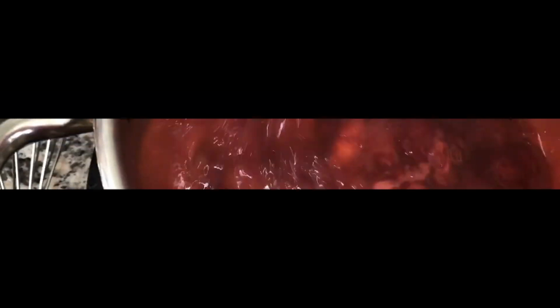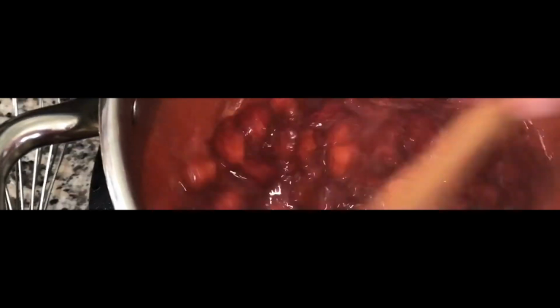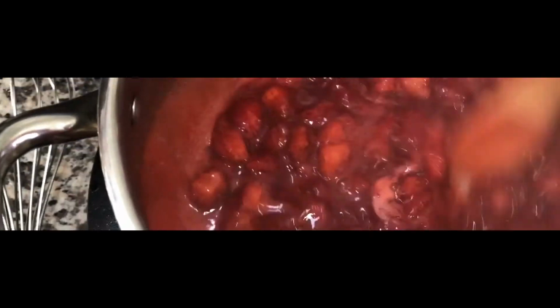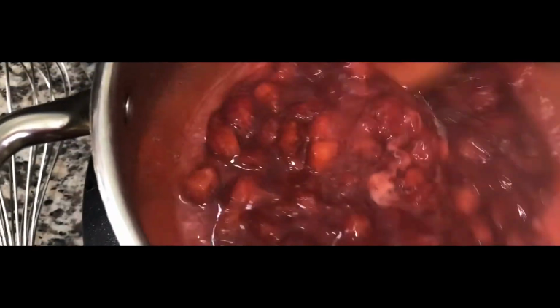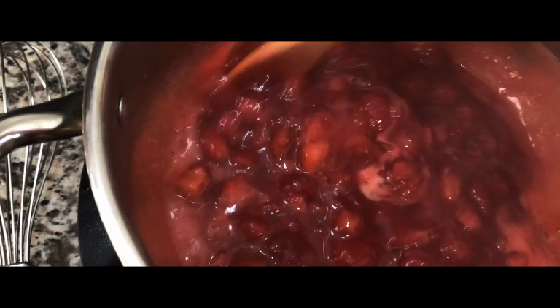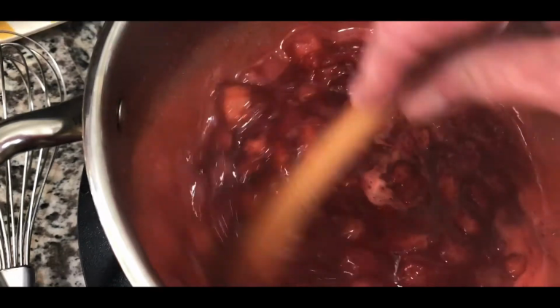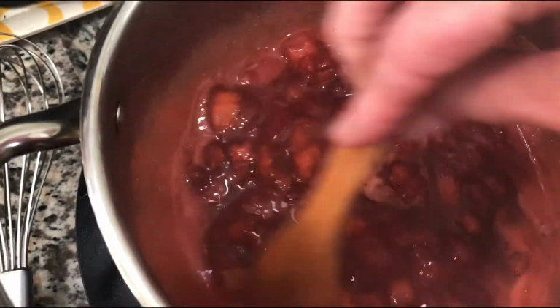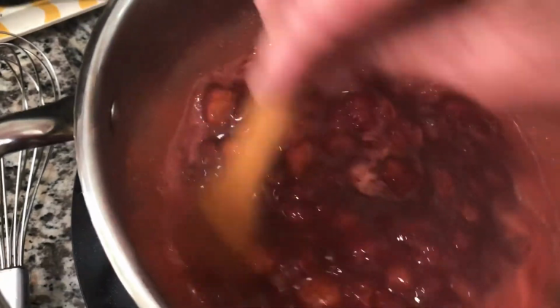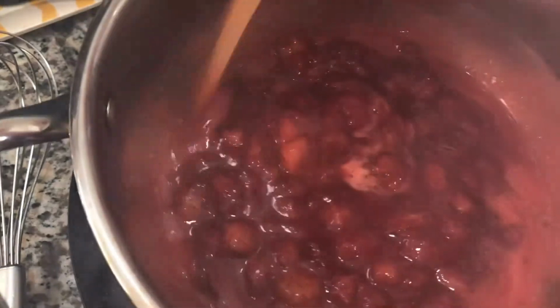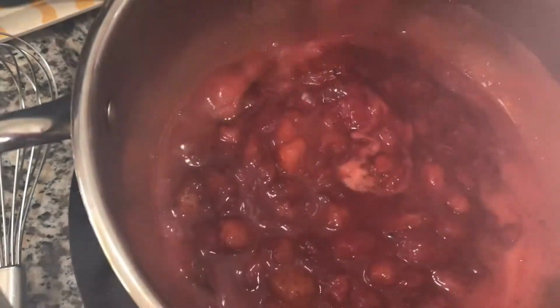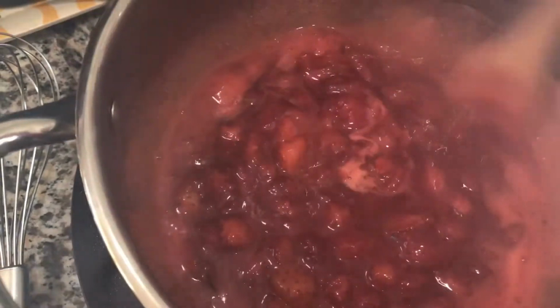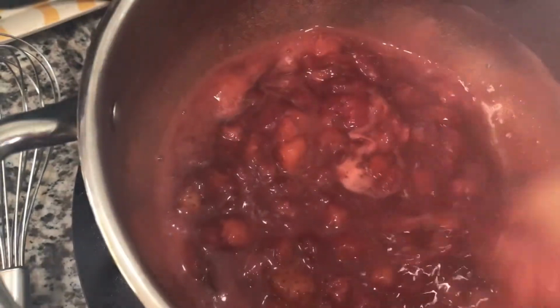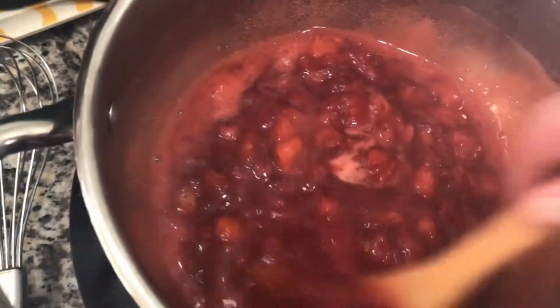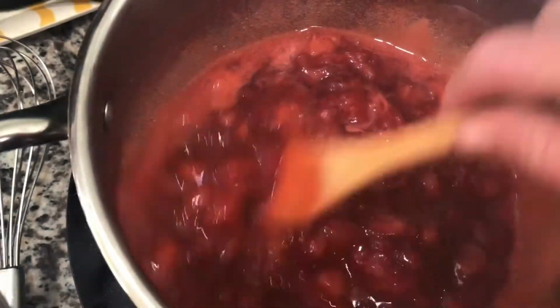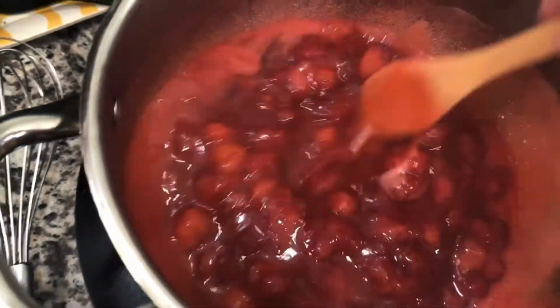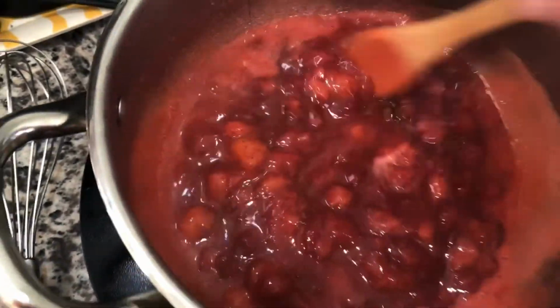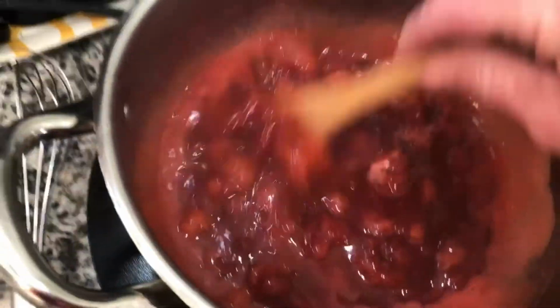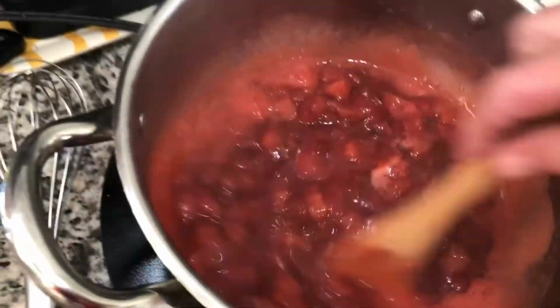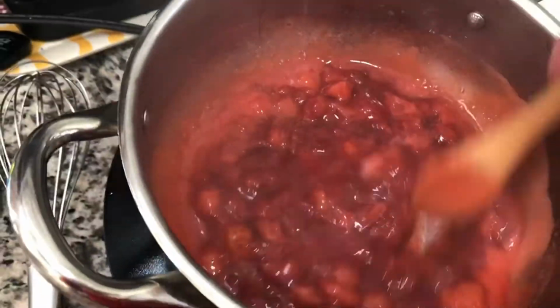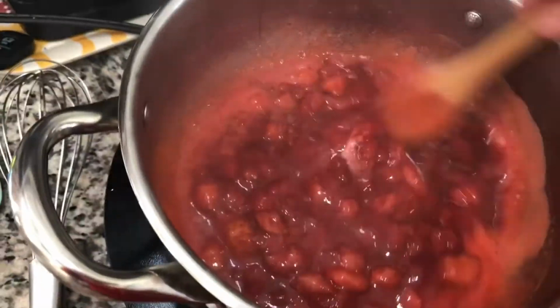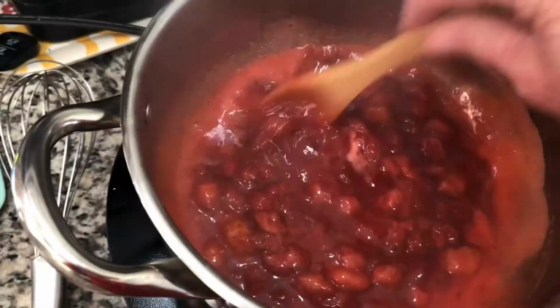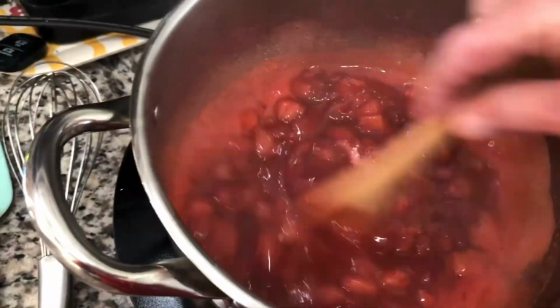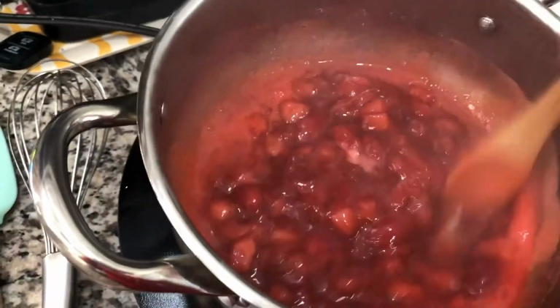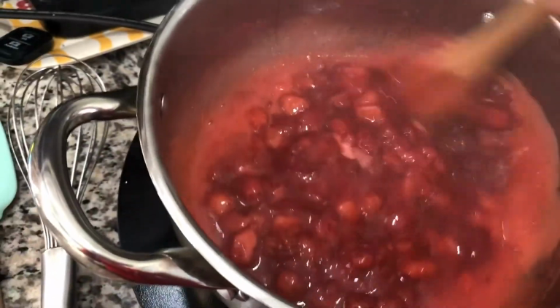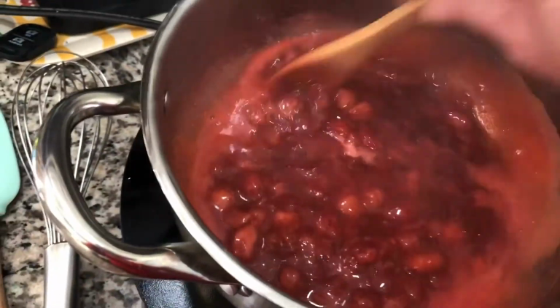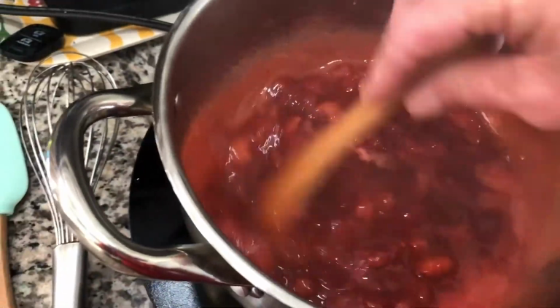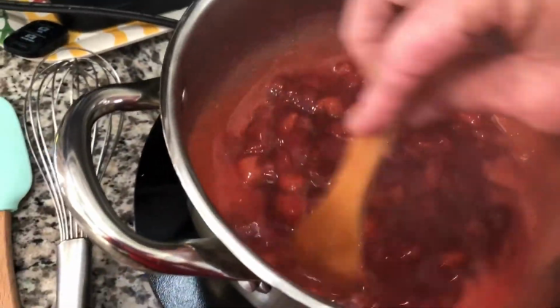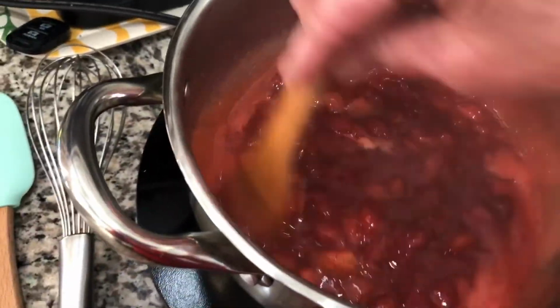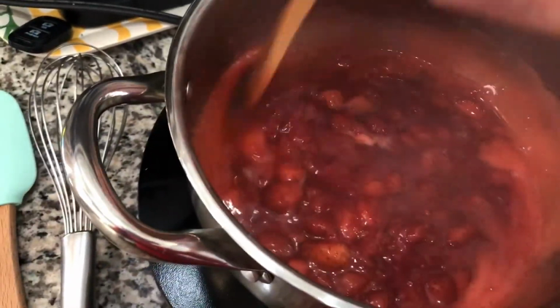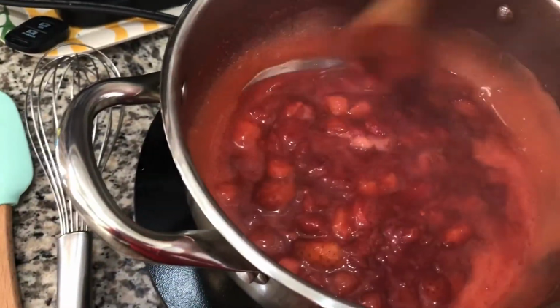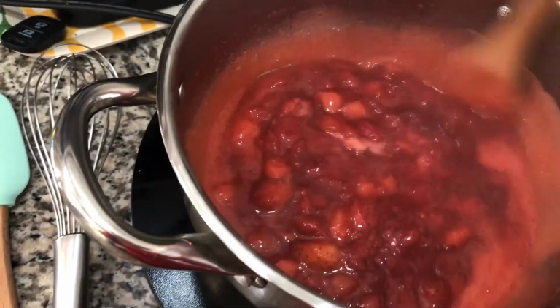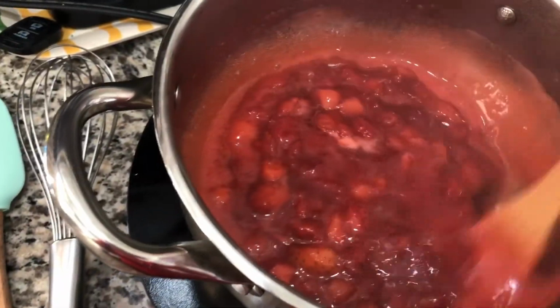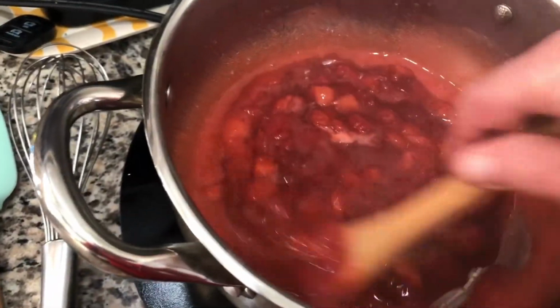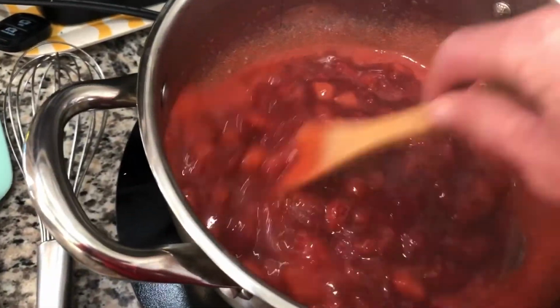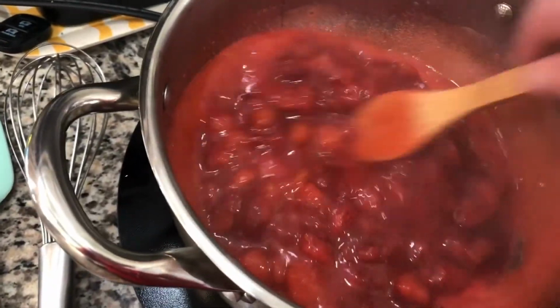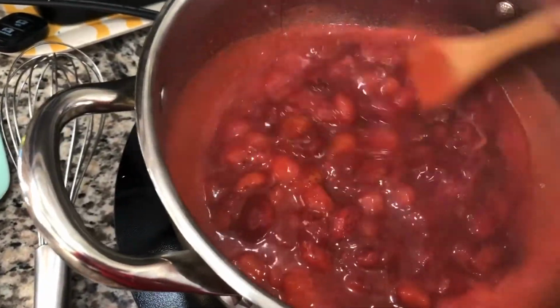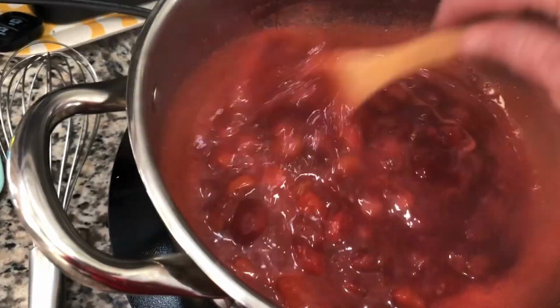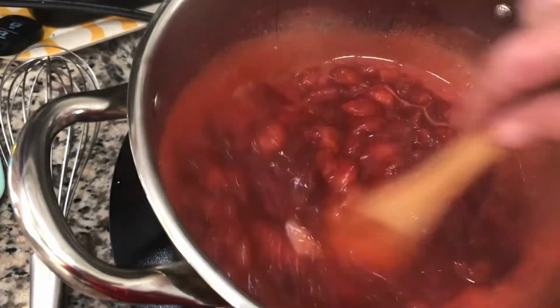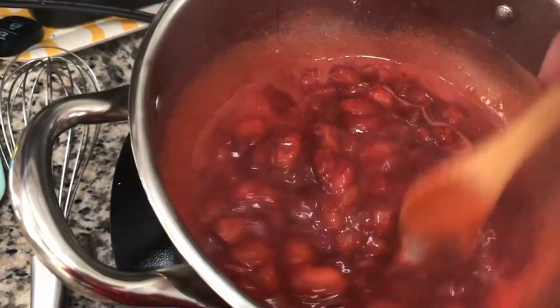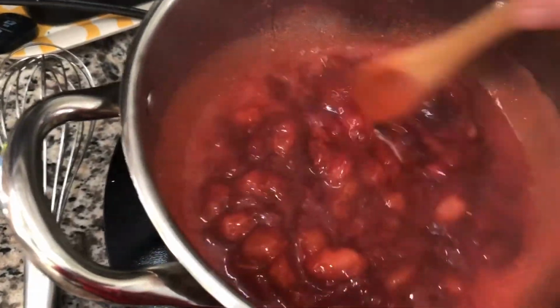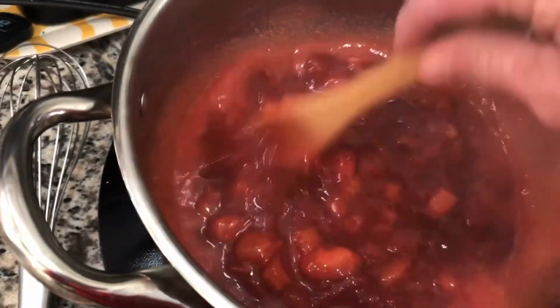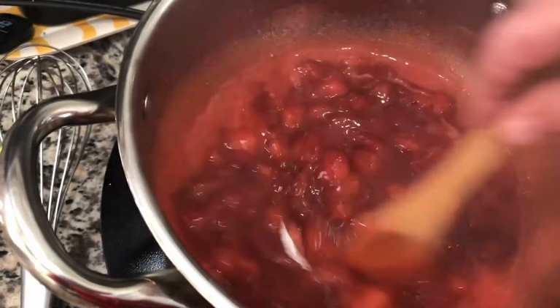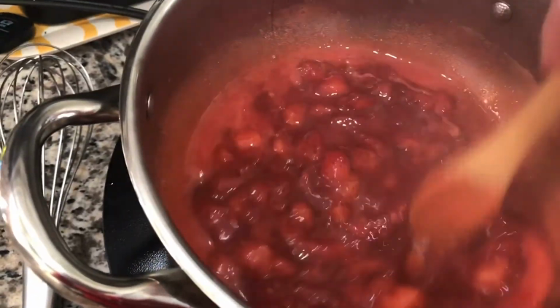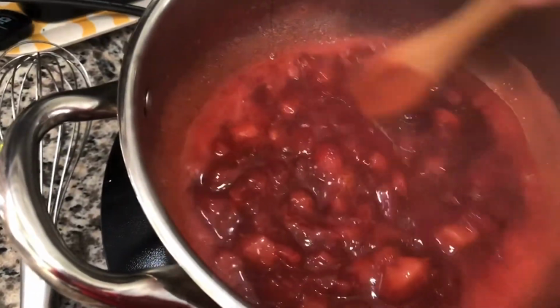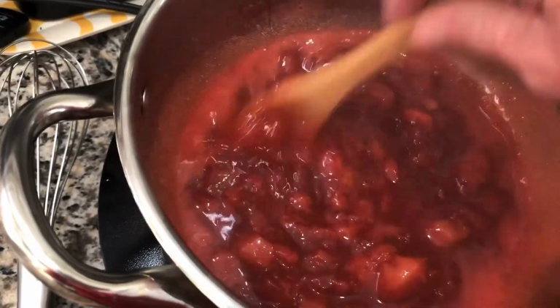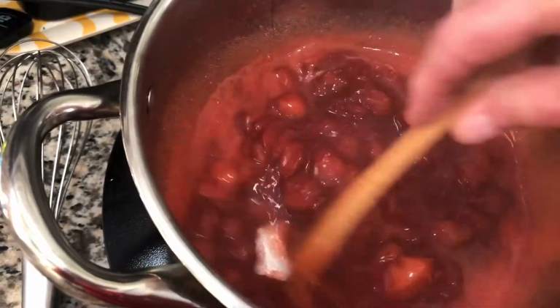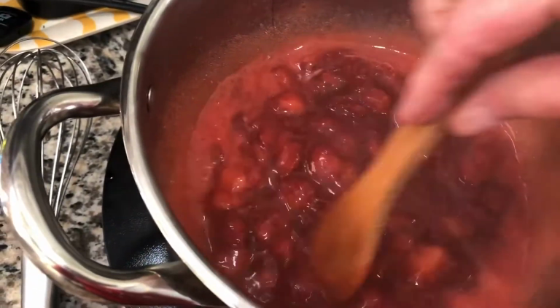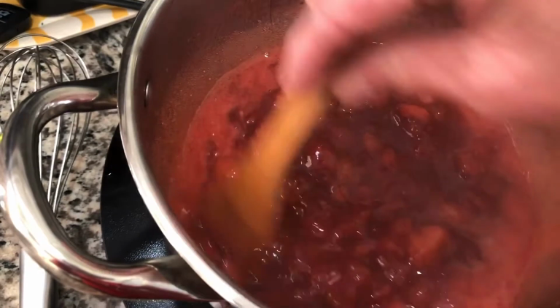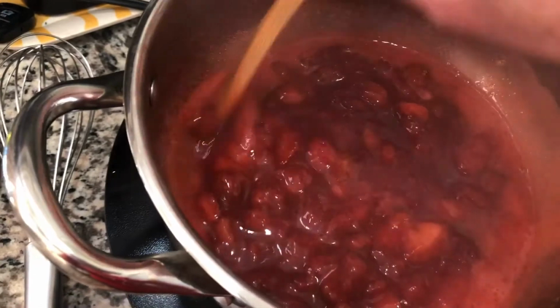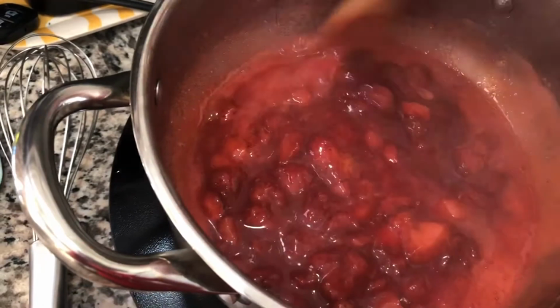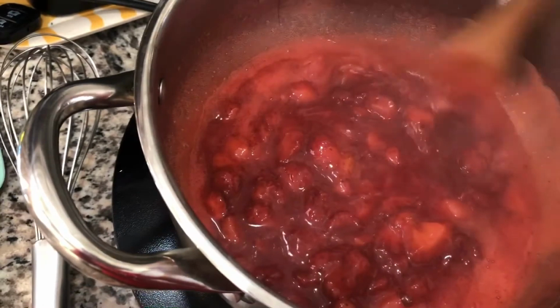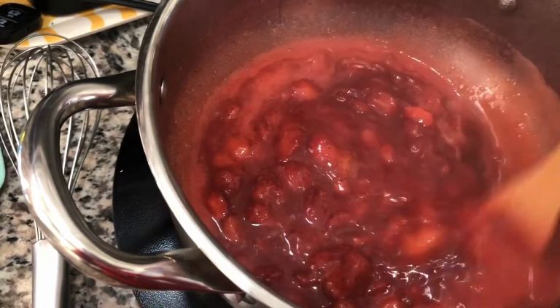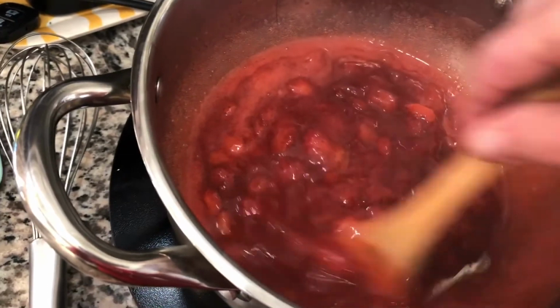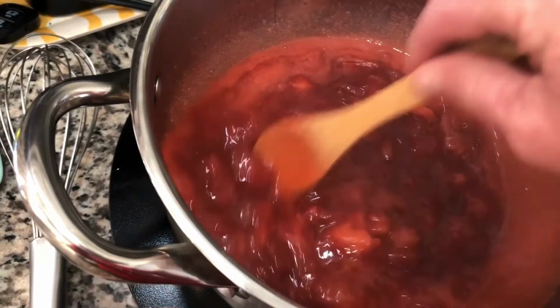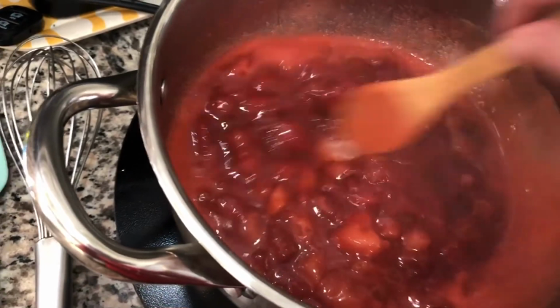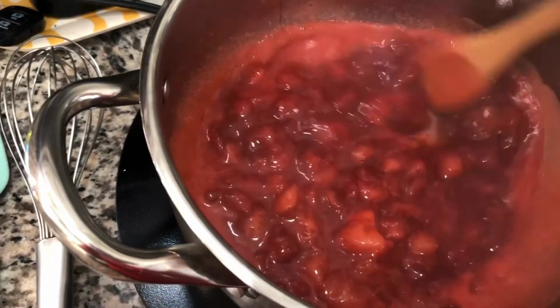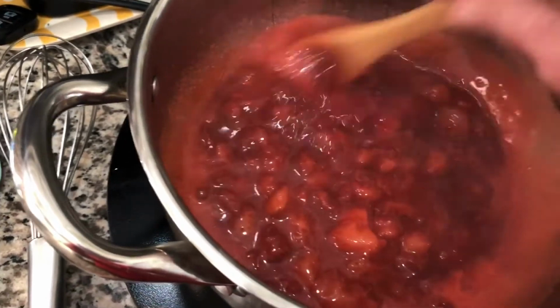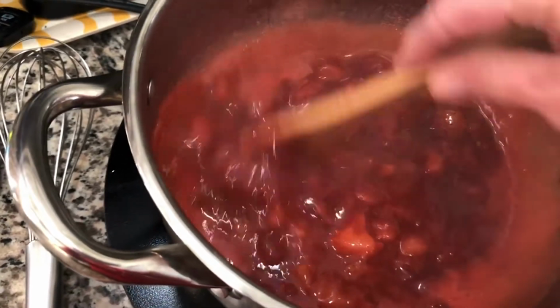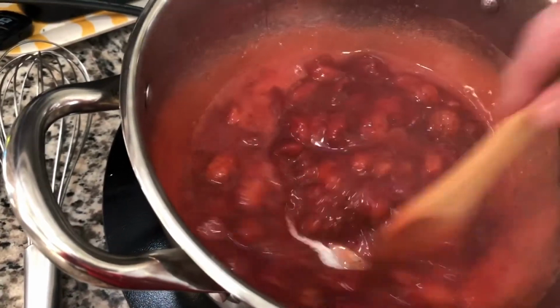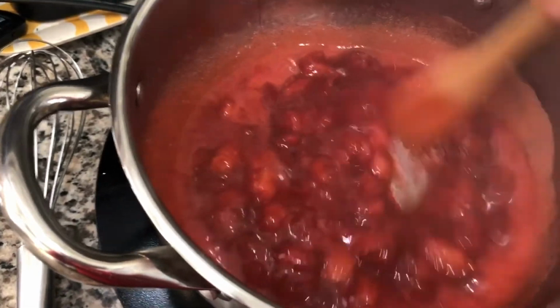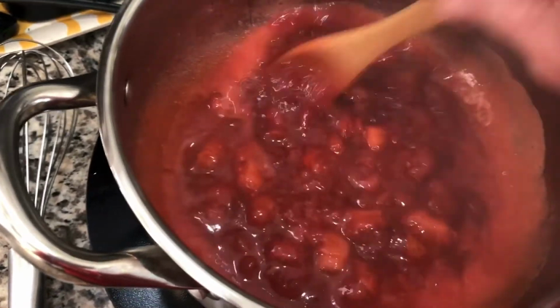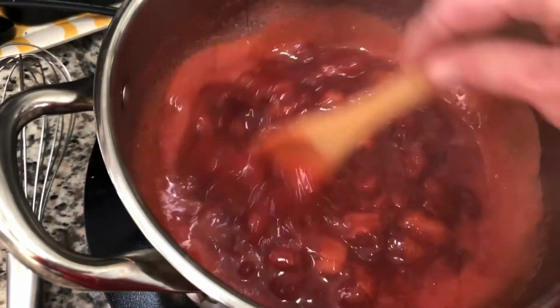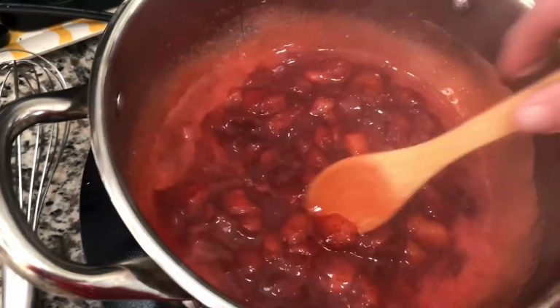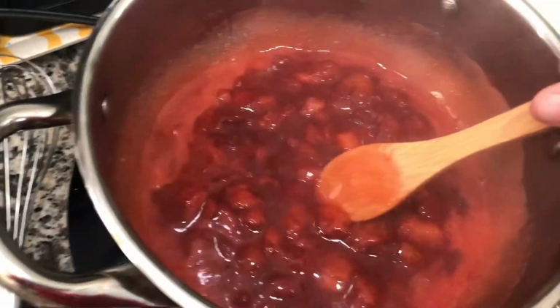You can see this is nicely thickened up. The strawberries have broken down a bit. Now this needs to cool and we're going to put it in our cake.